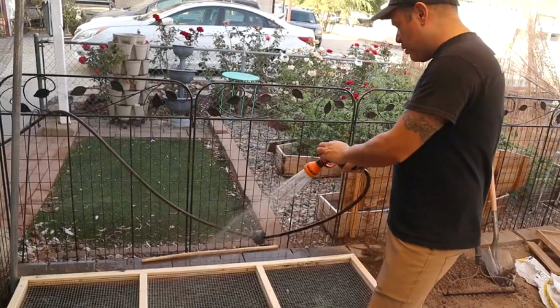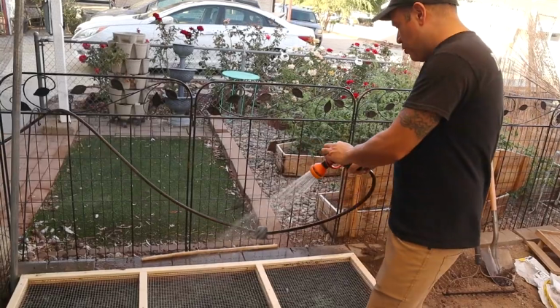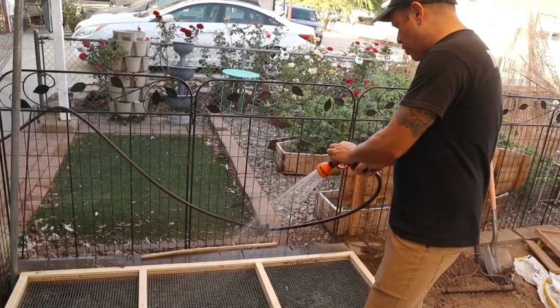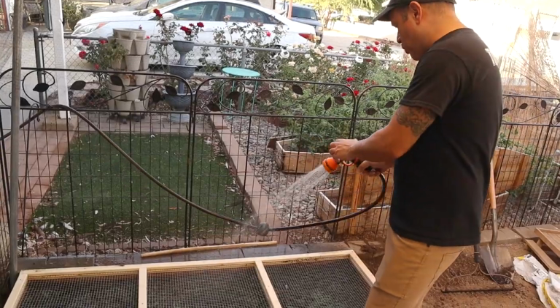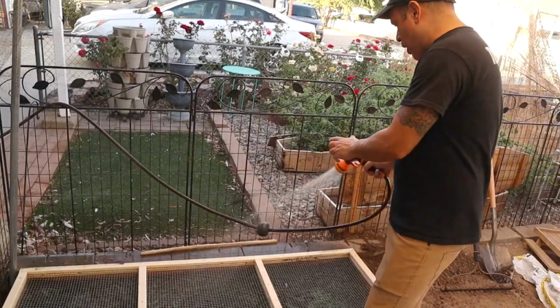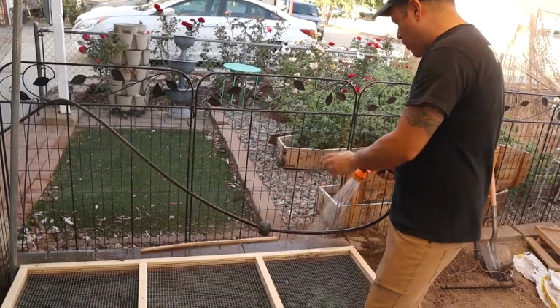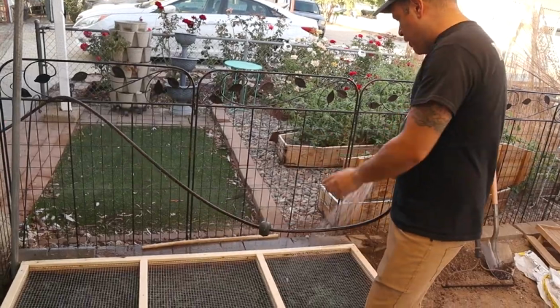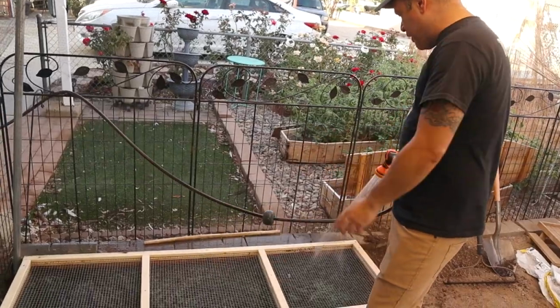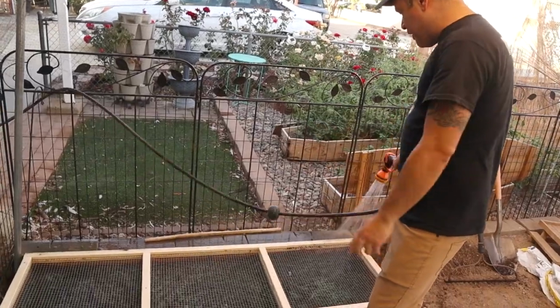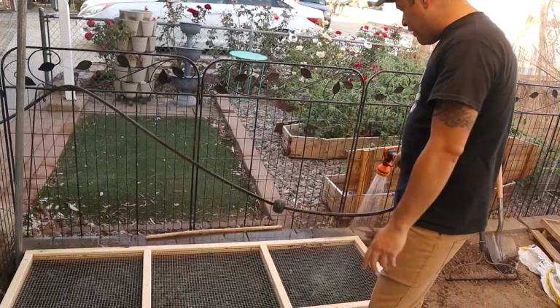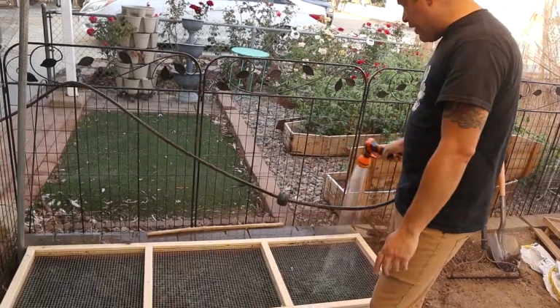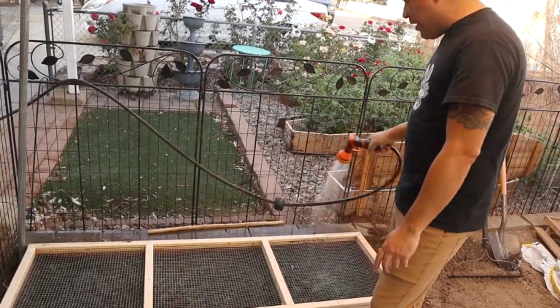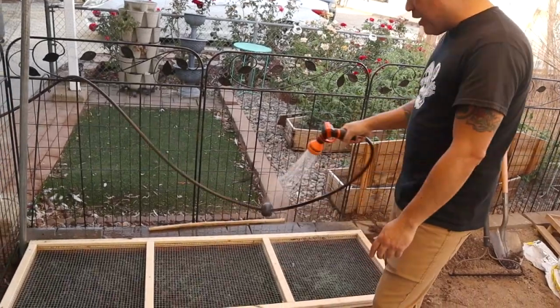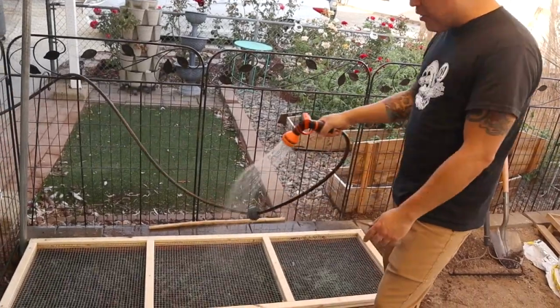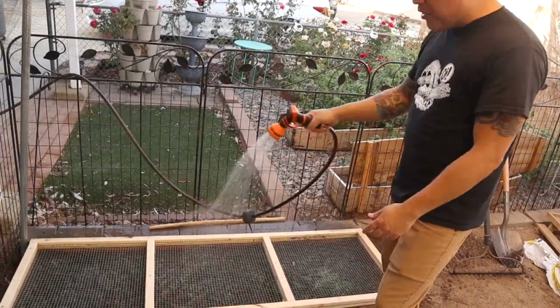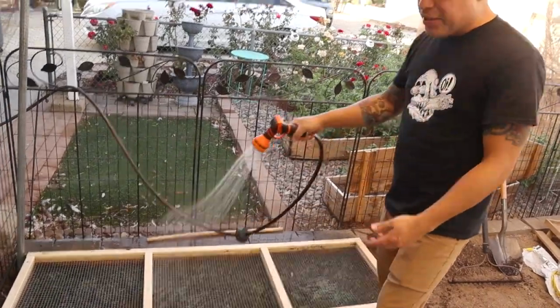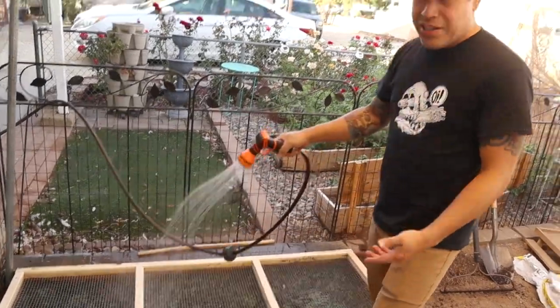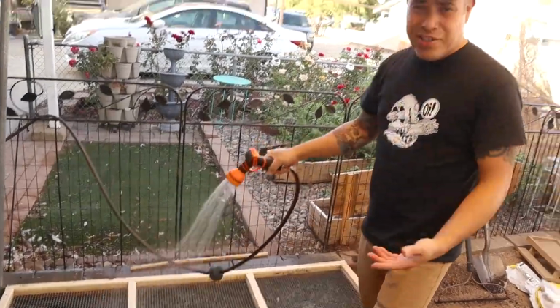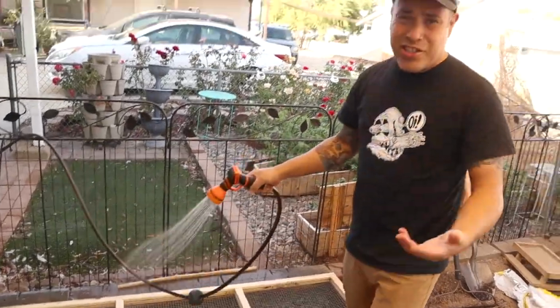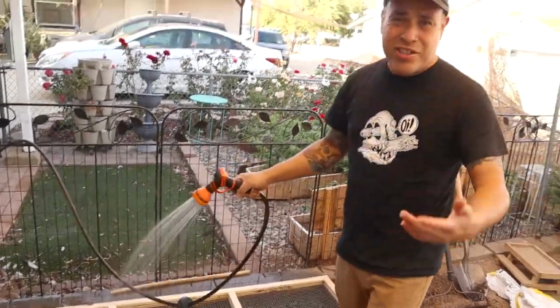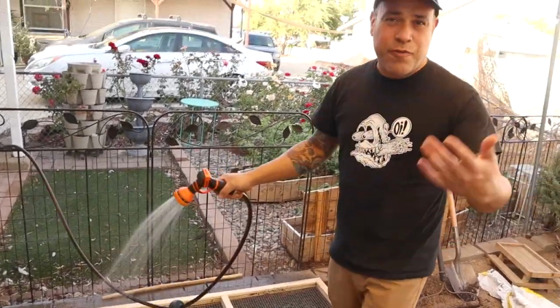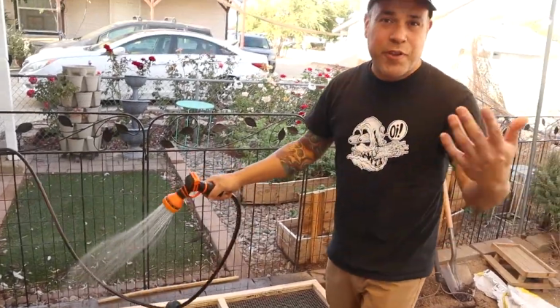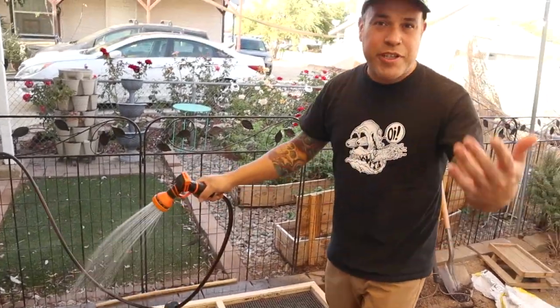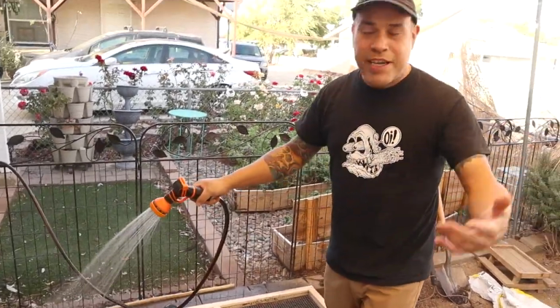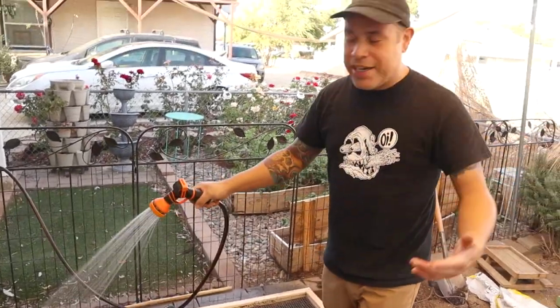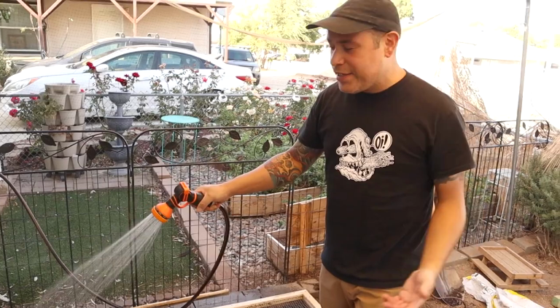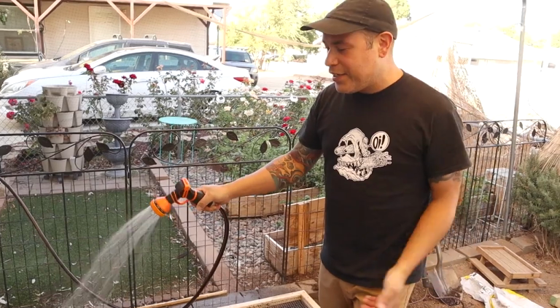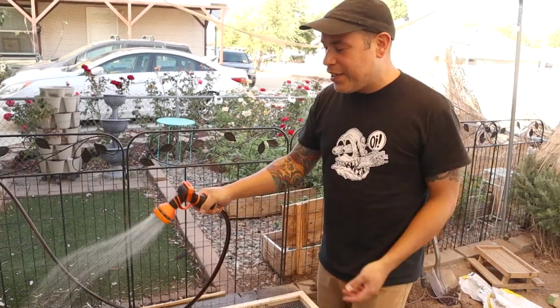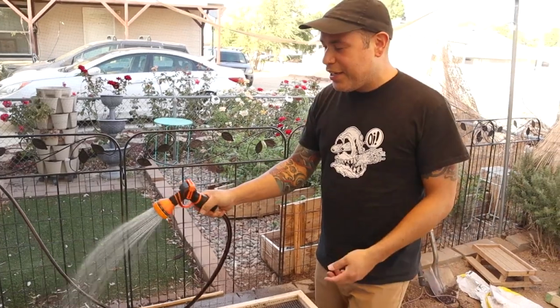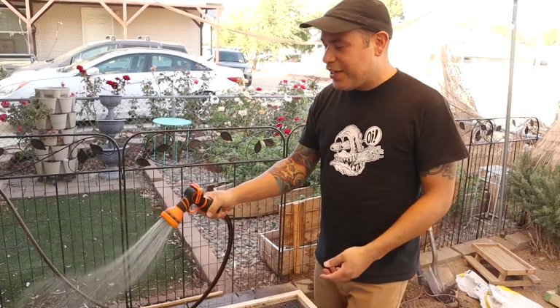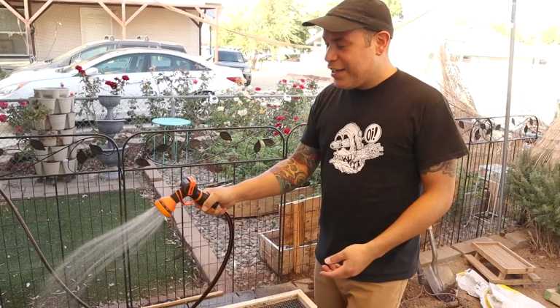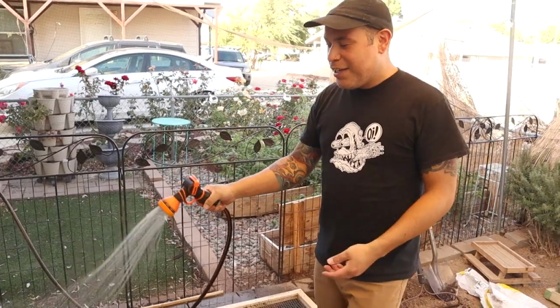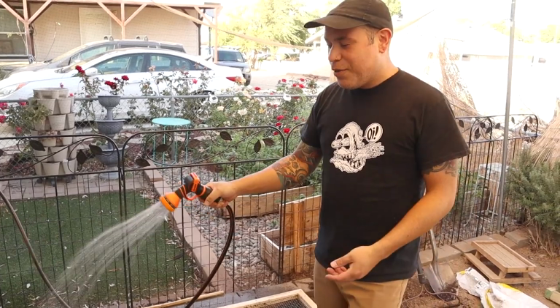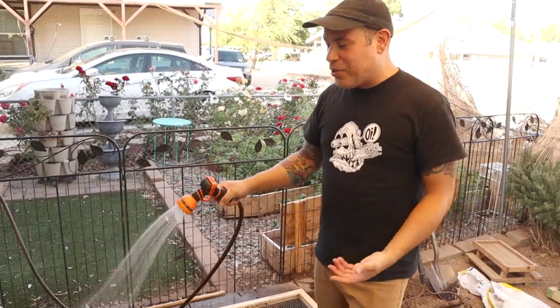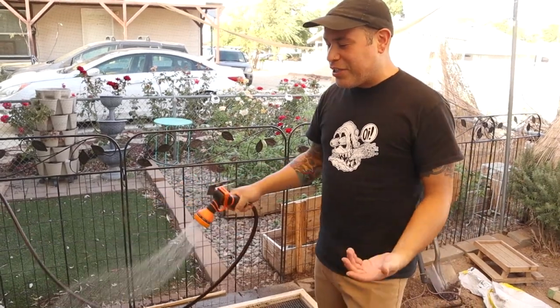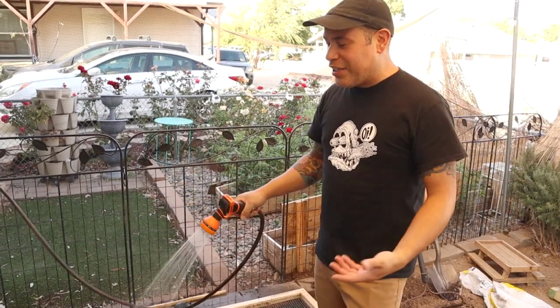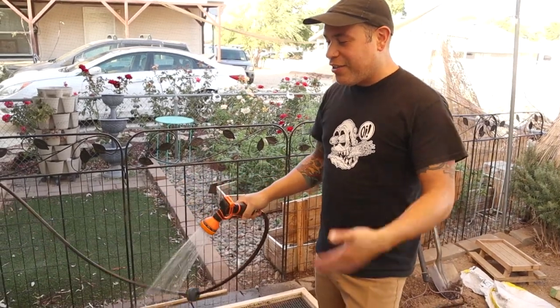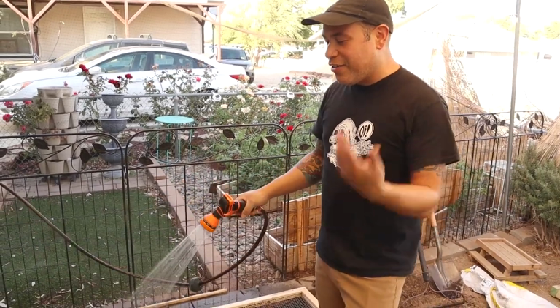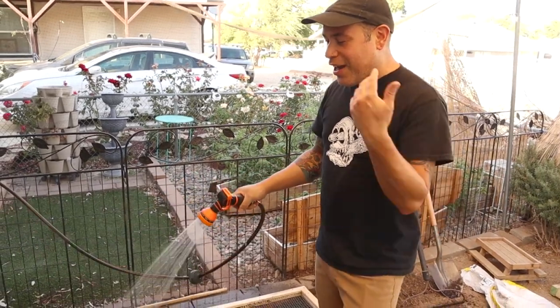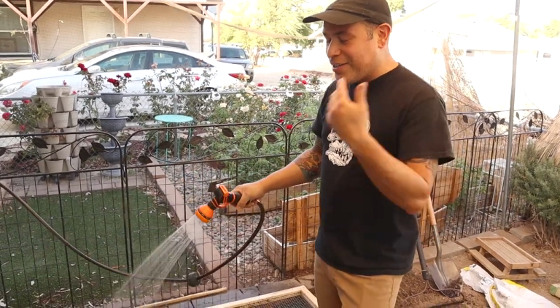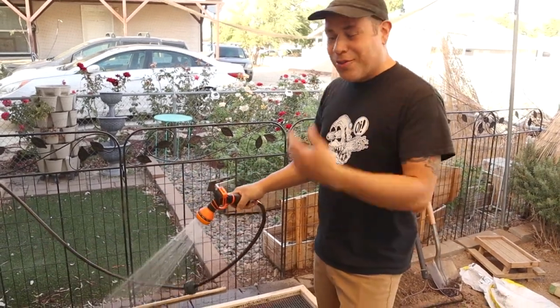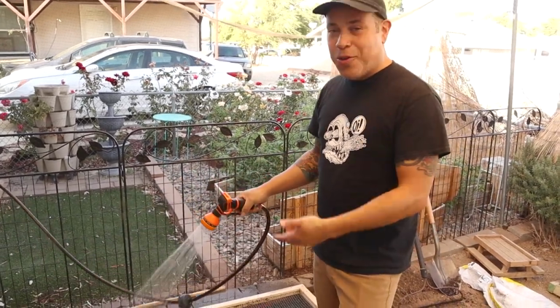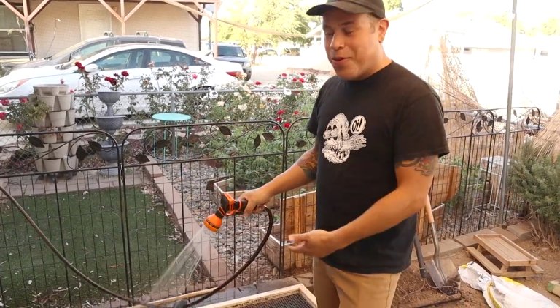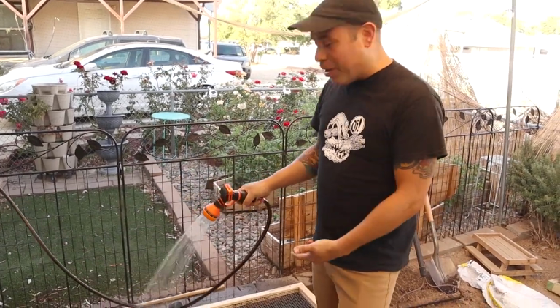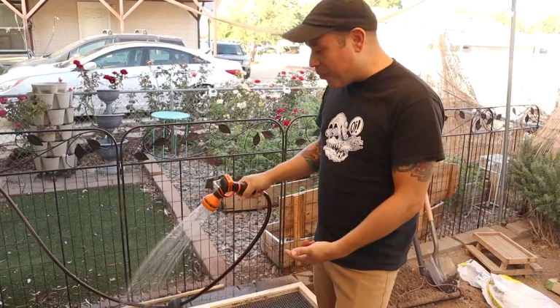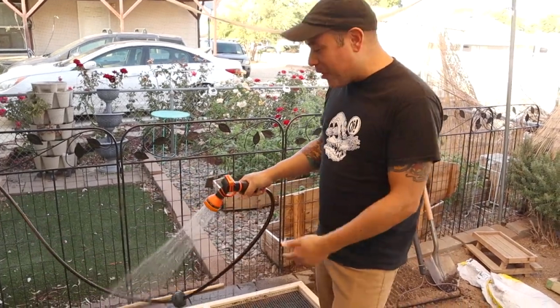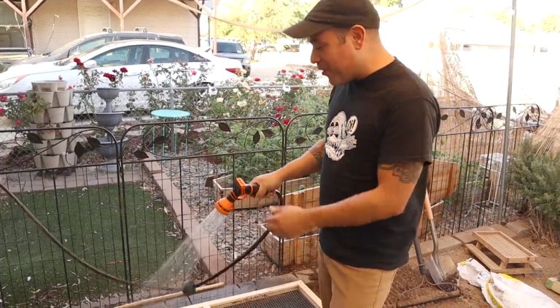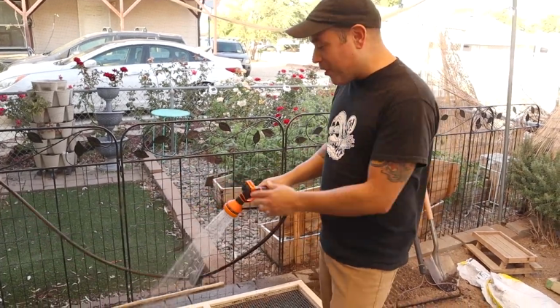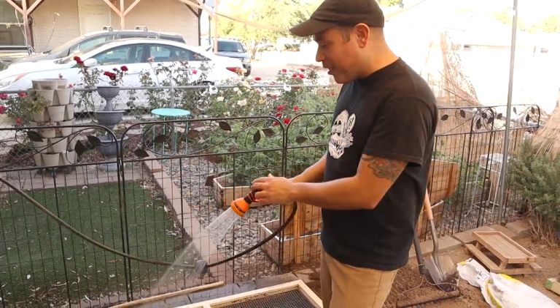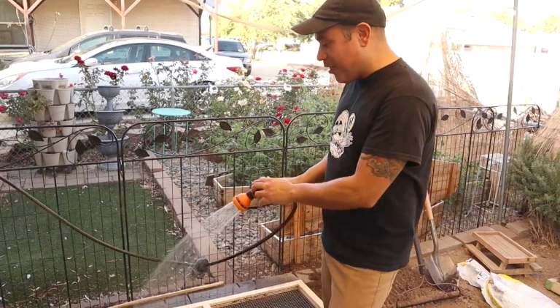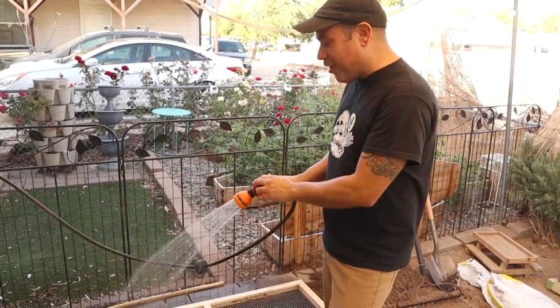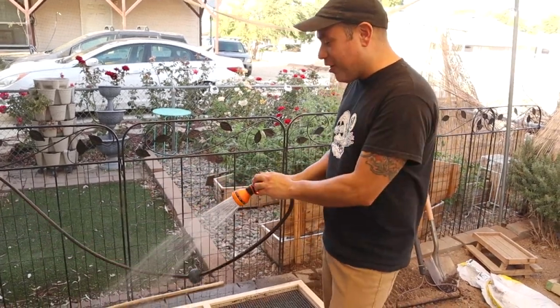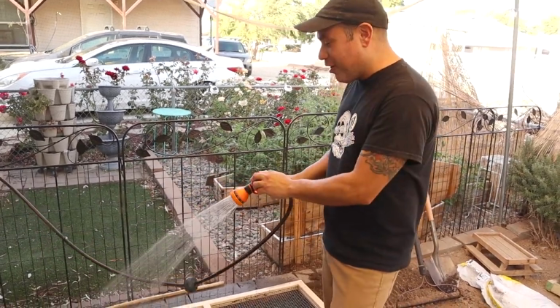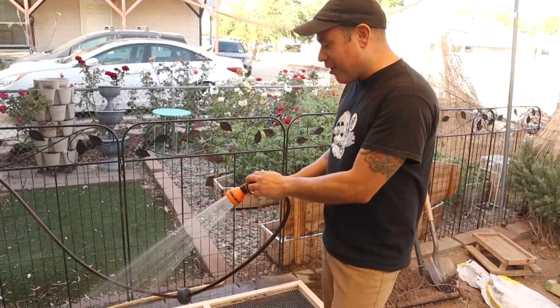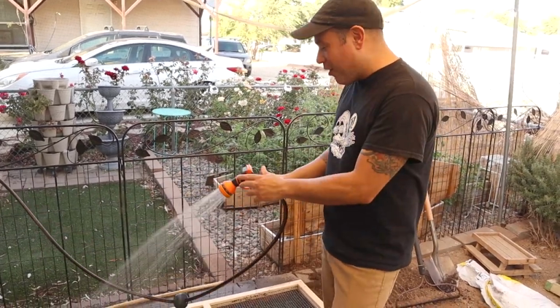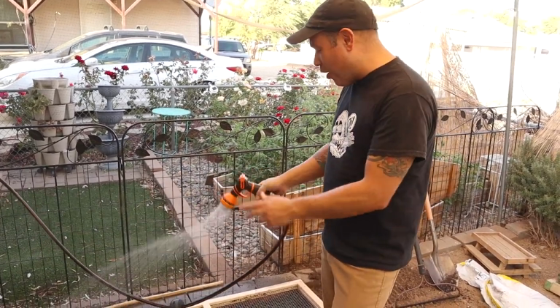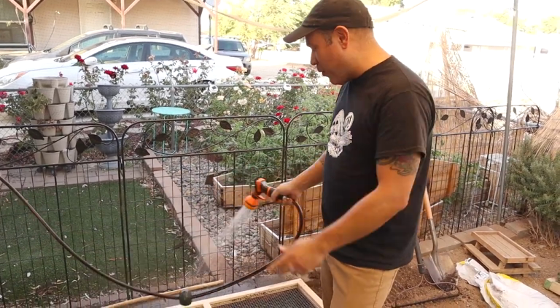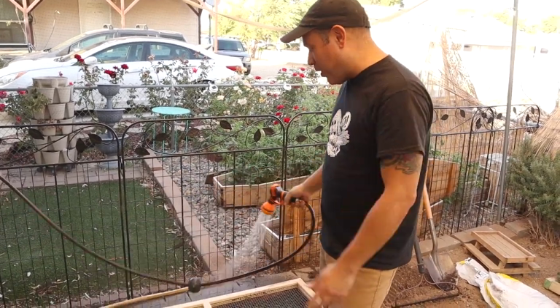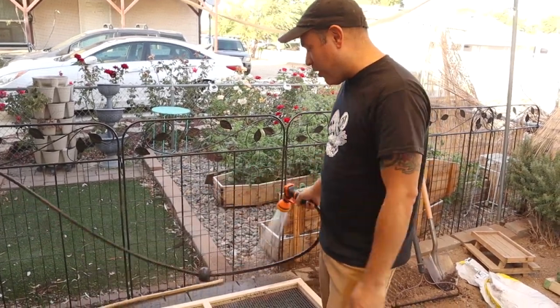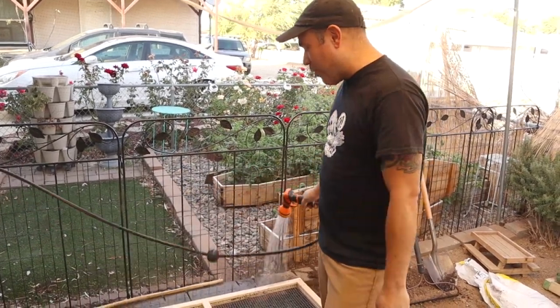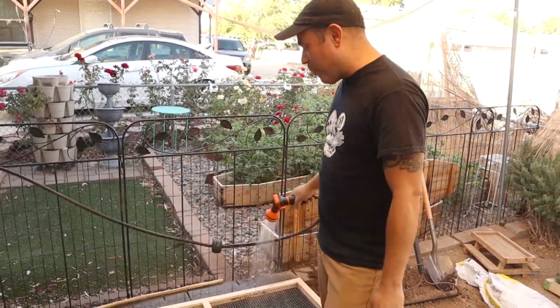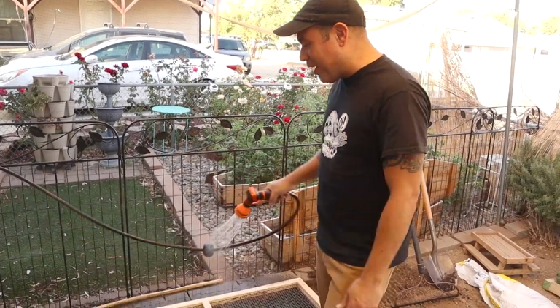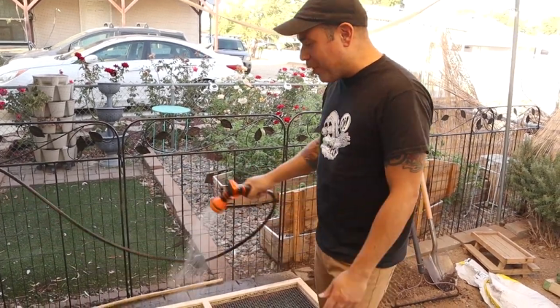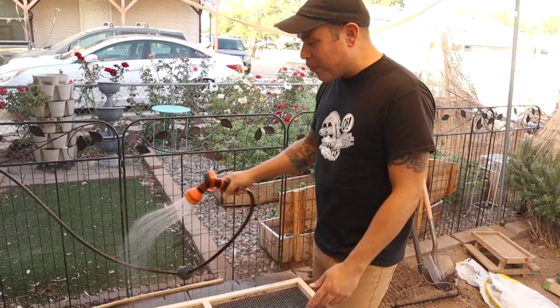Just watering the seed here. And in just a few days, we should see the grass growing above the hardwood cloth right here.